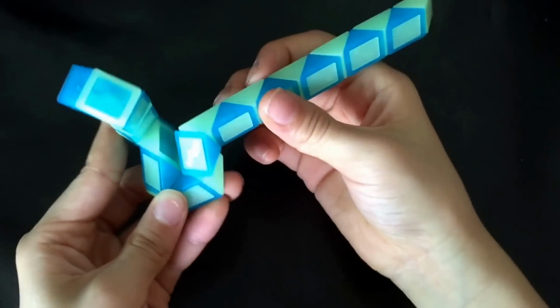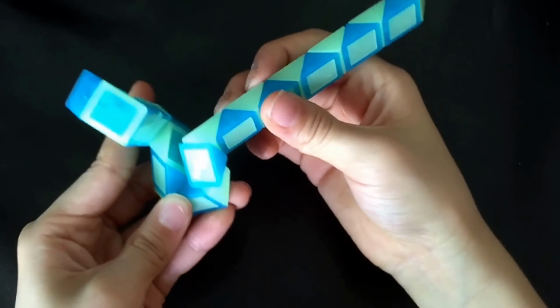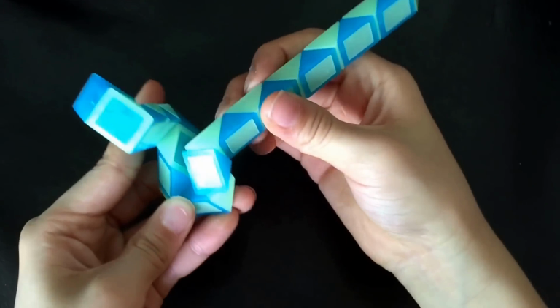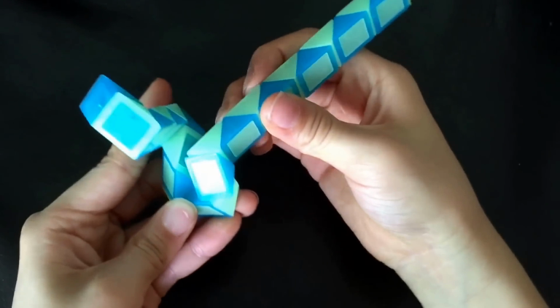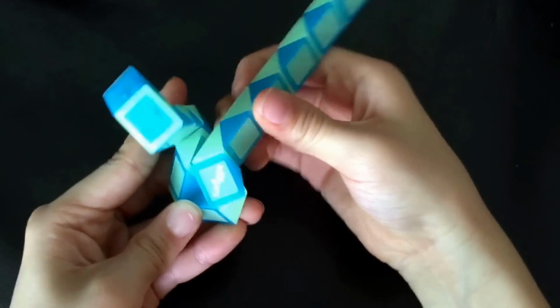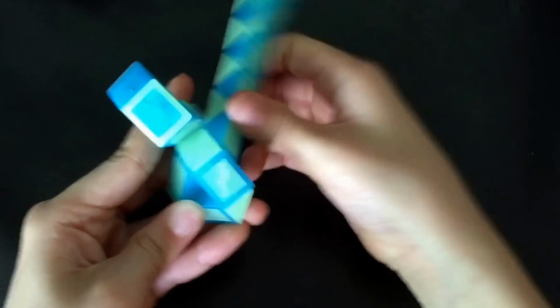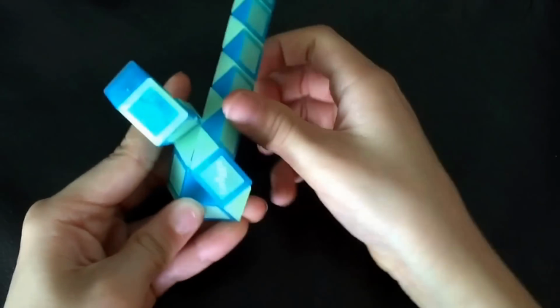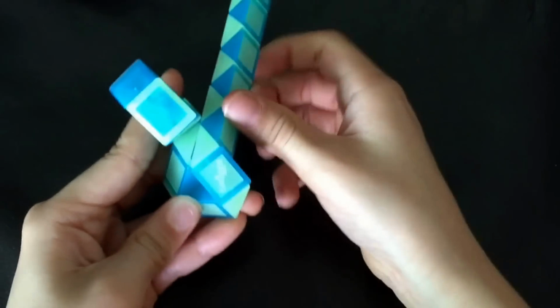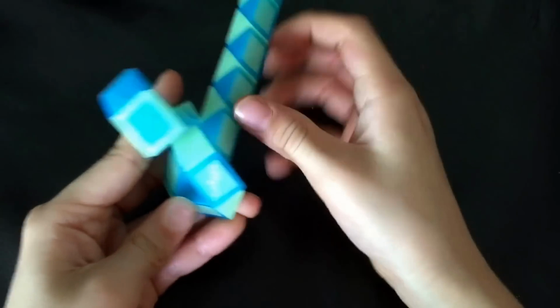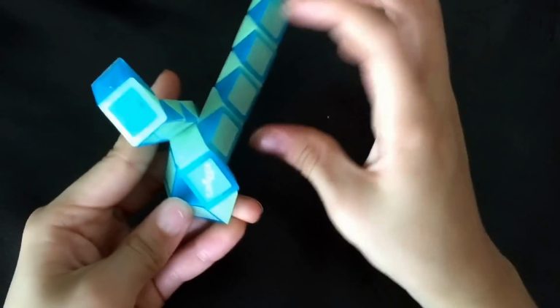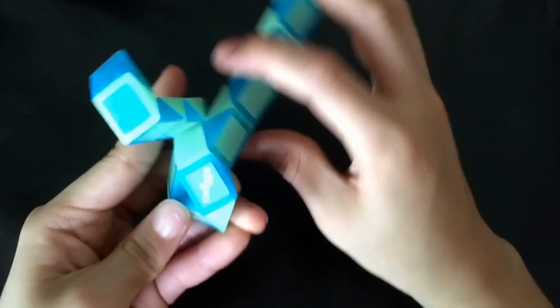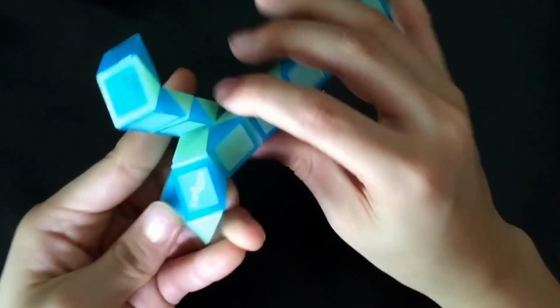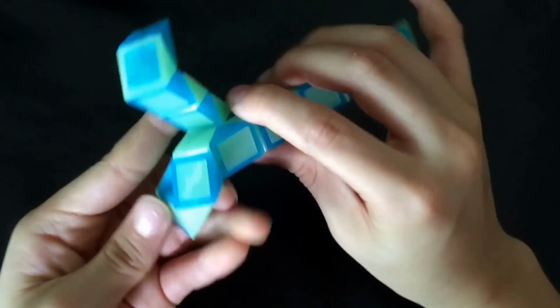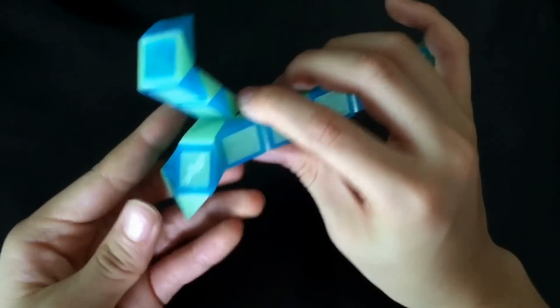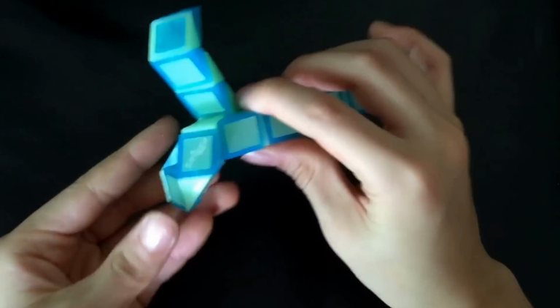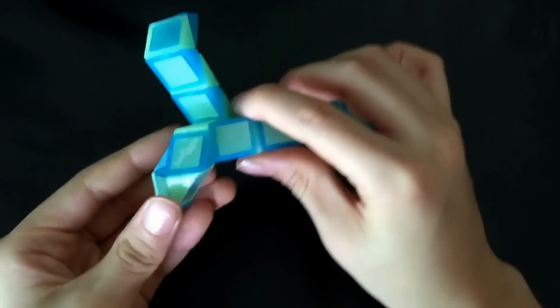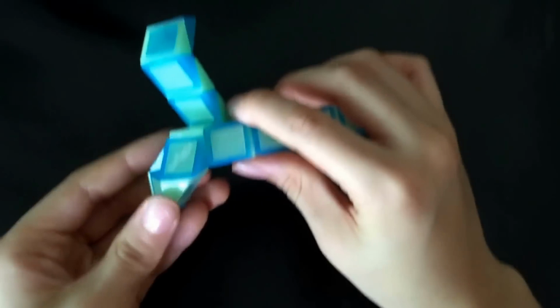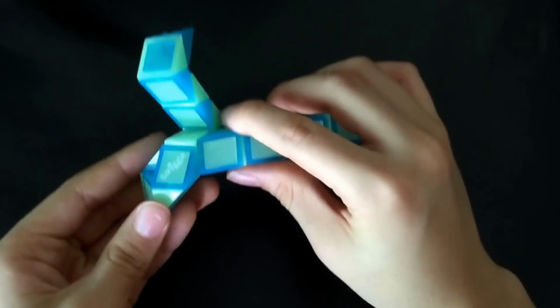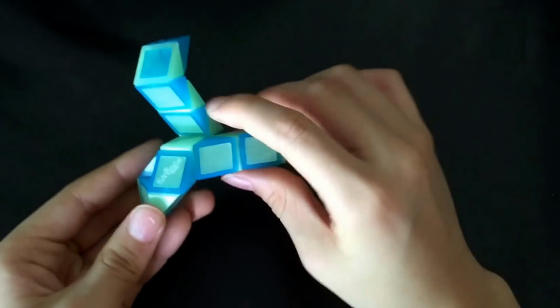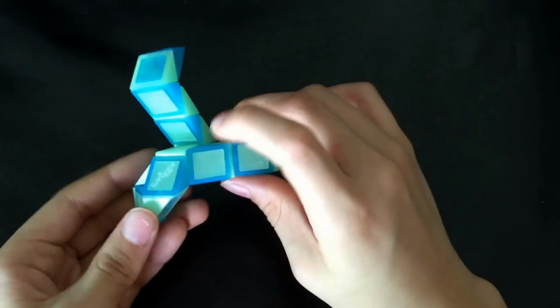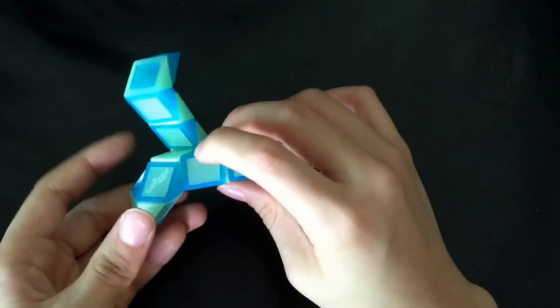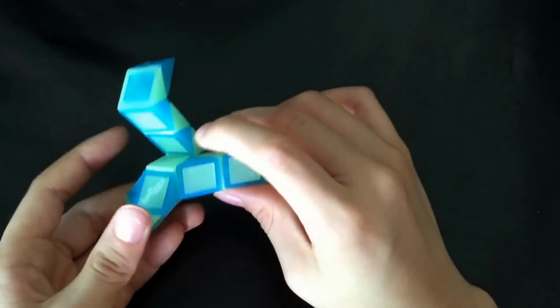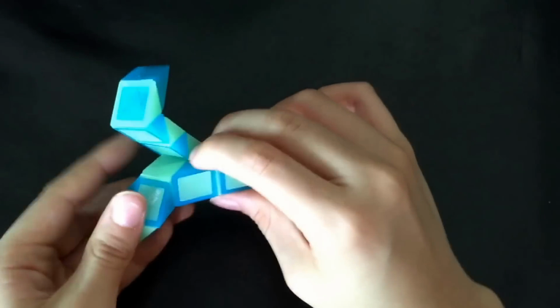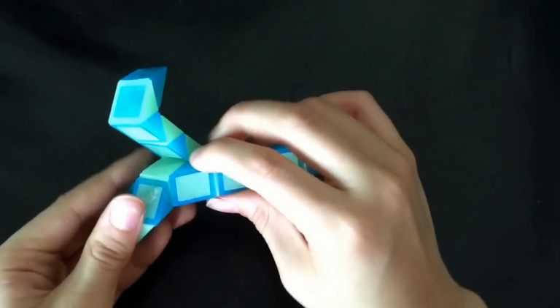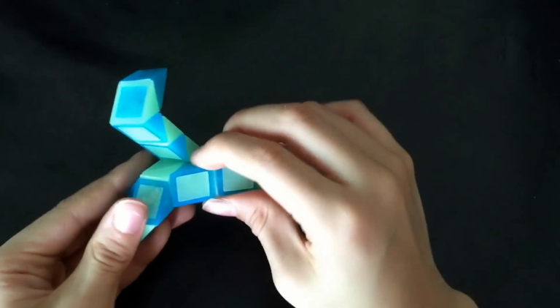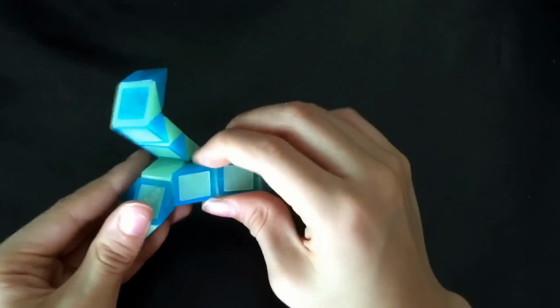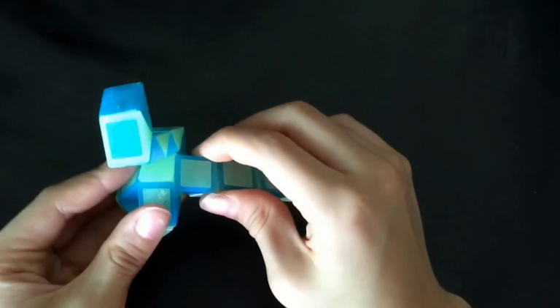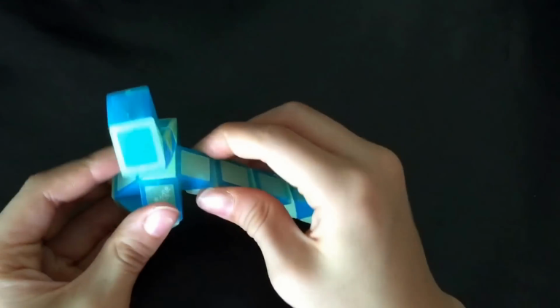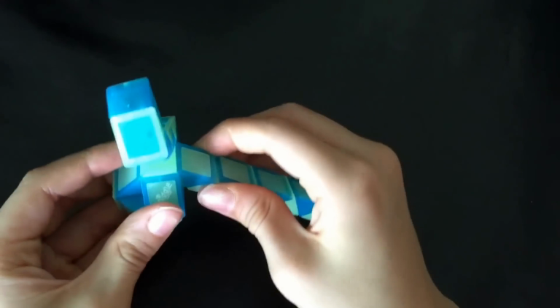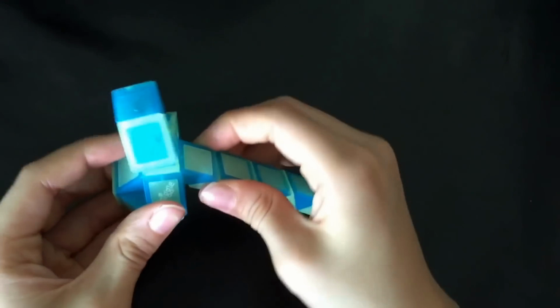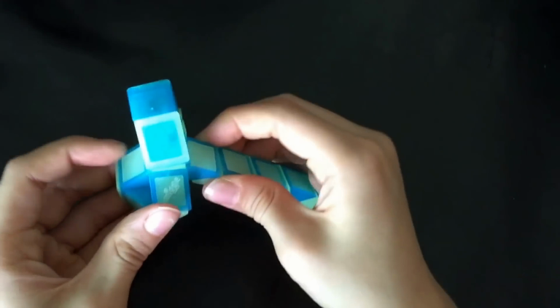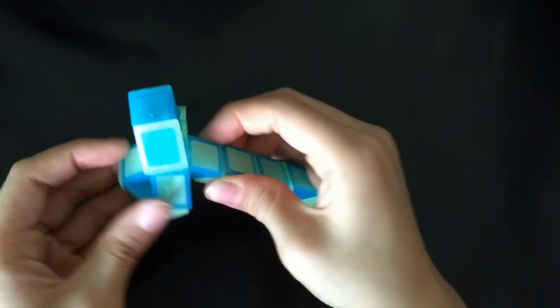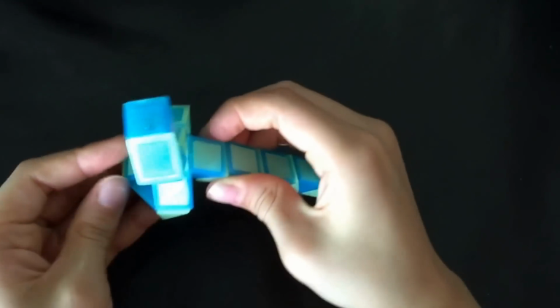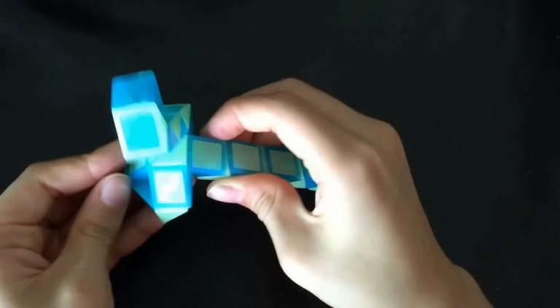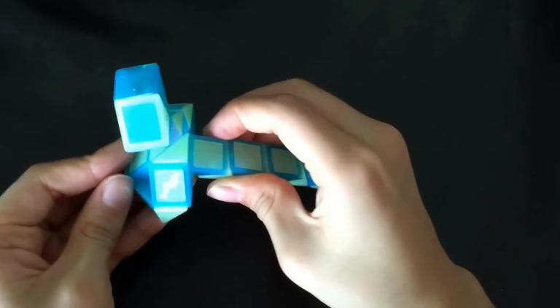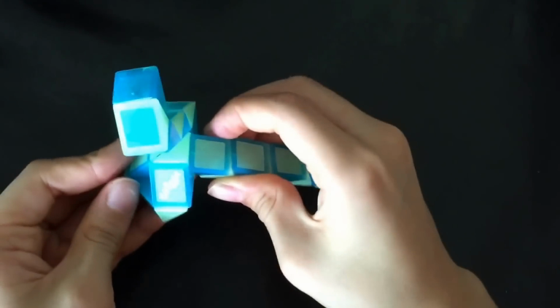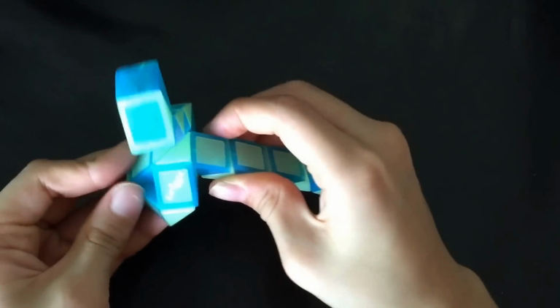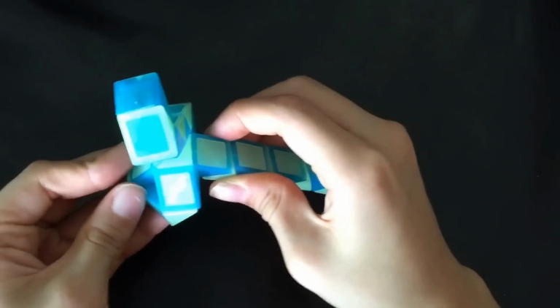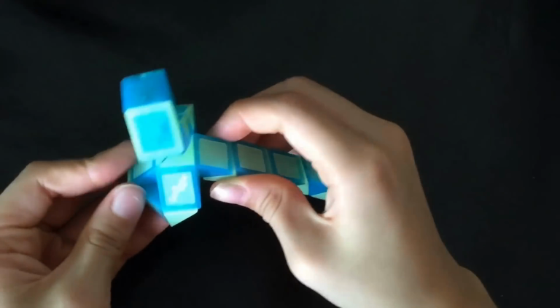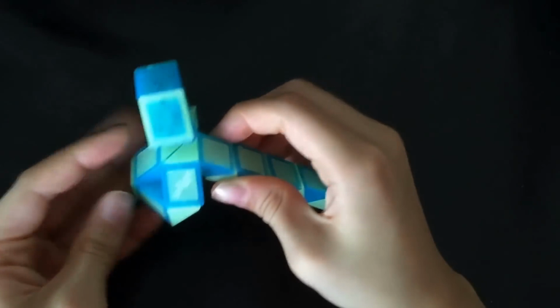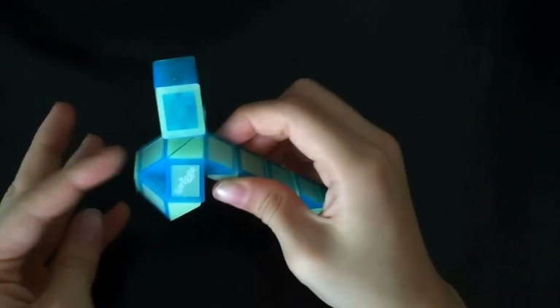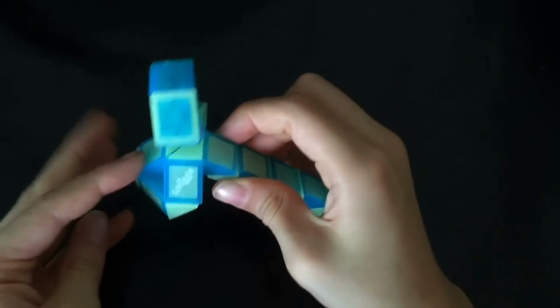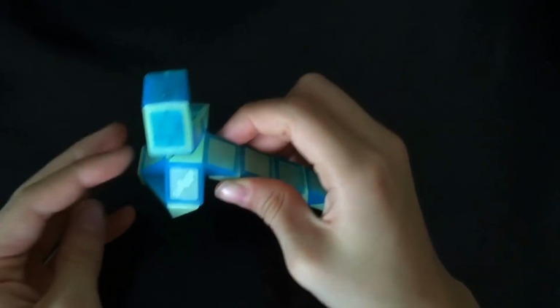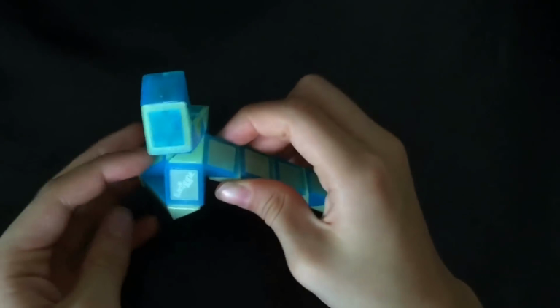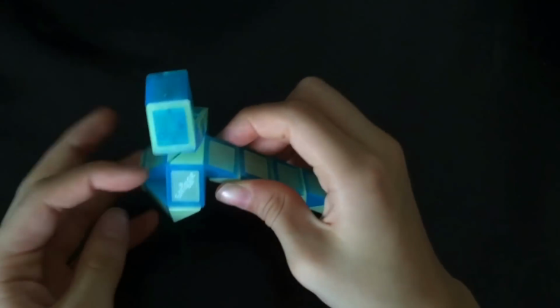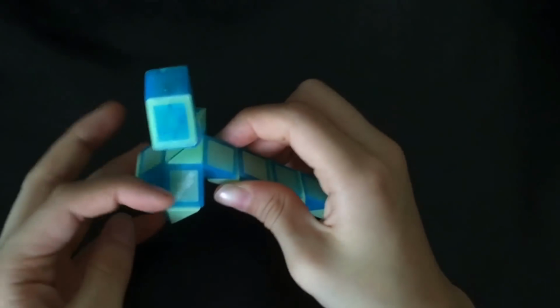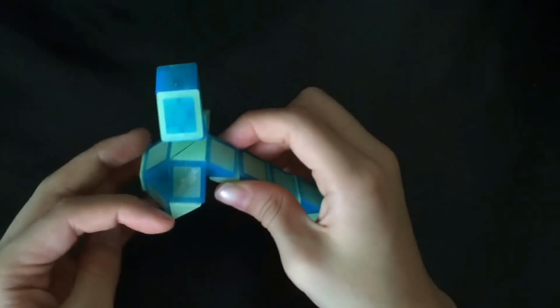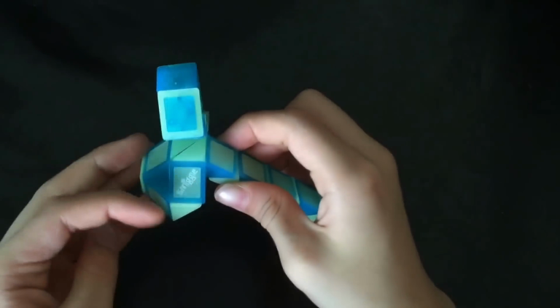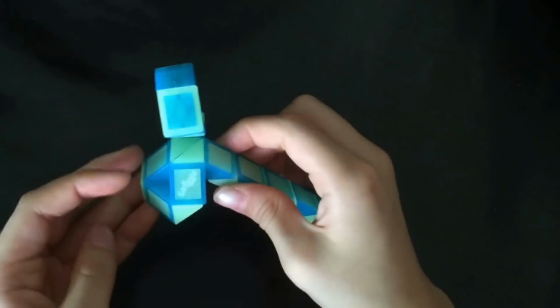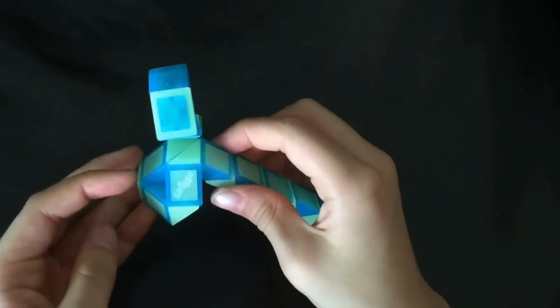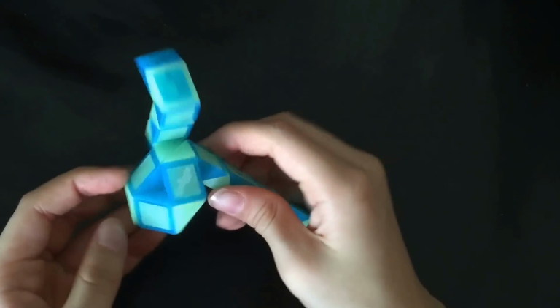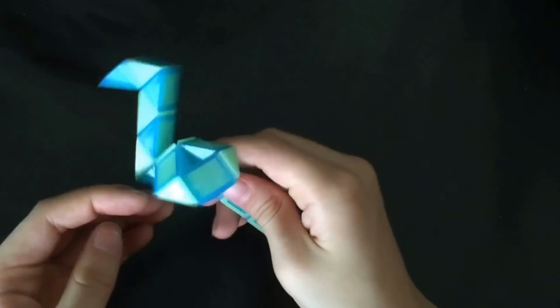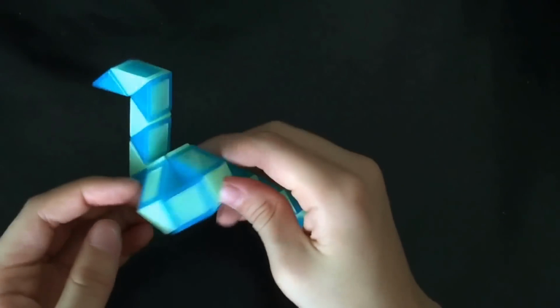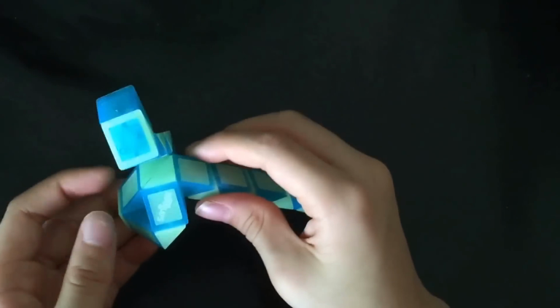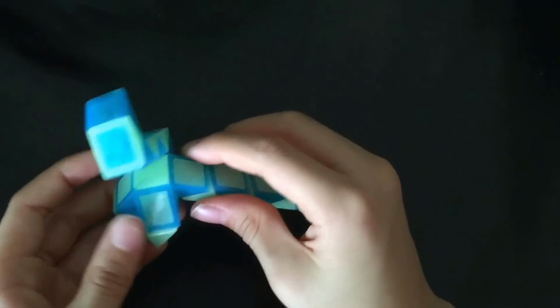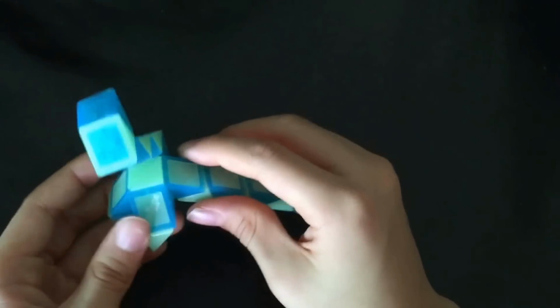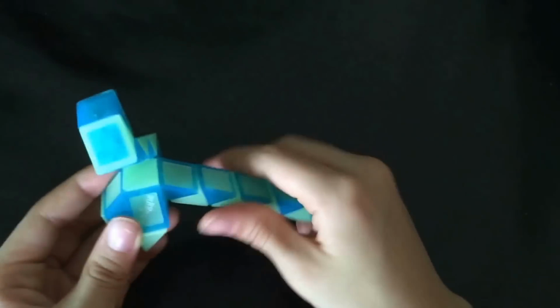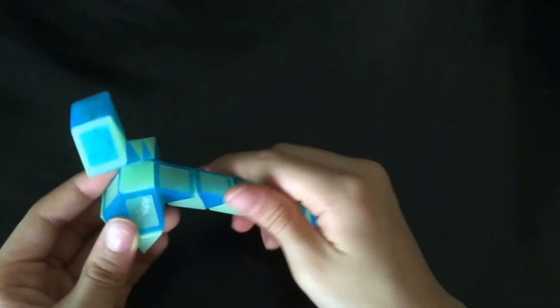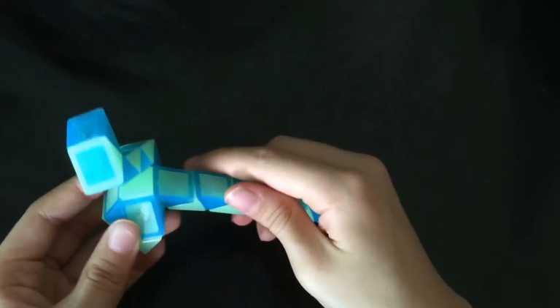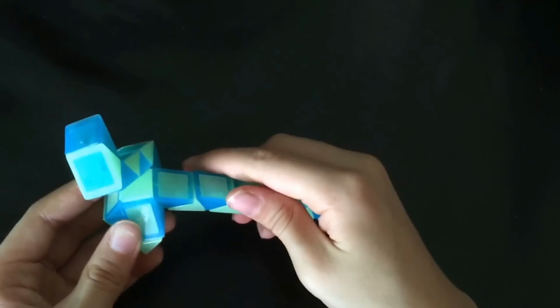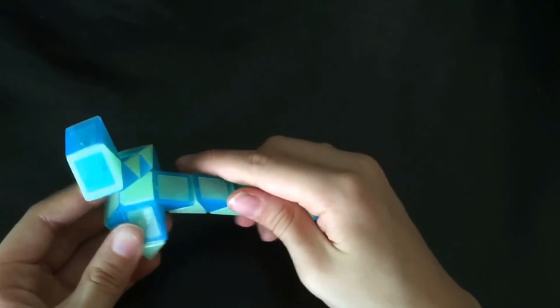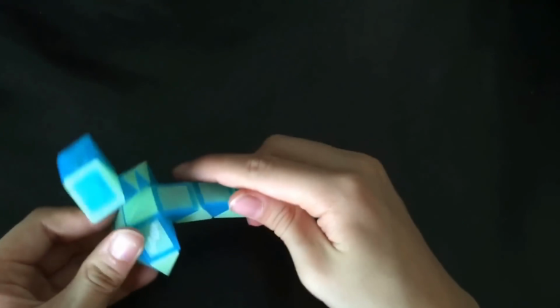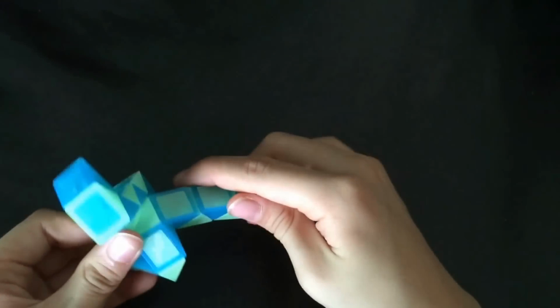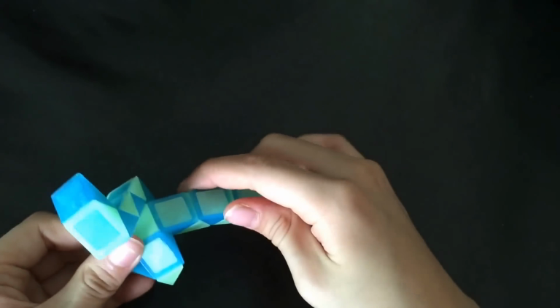You're going to close it up and then this one's going to go like this, and it's basically just going to match the other side.